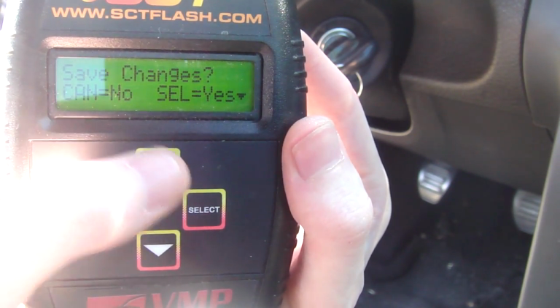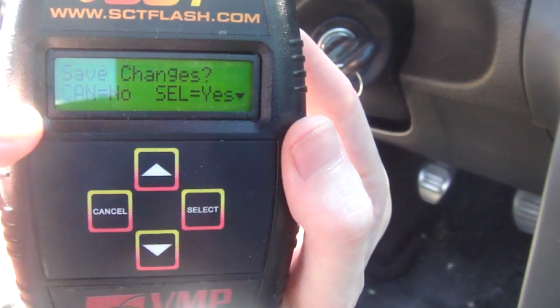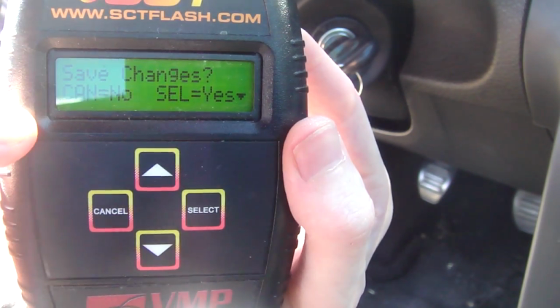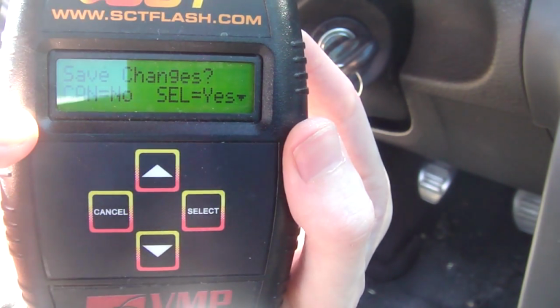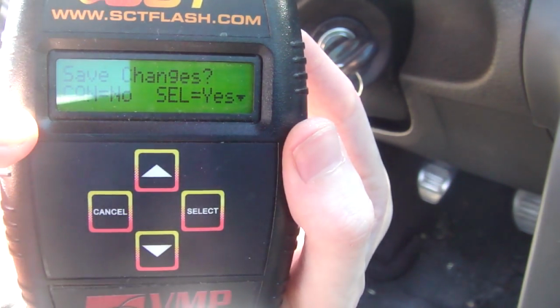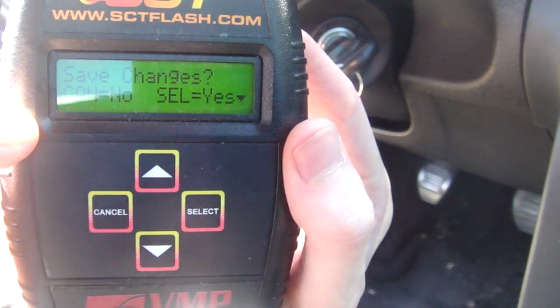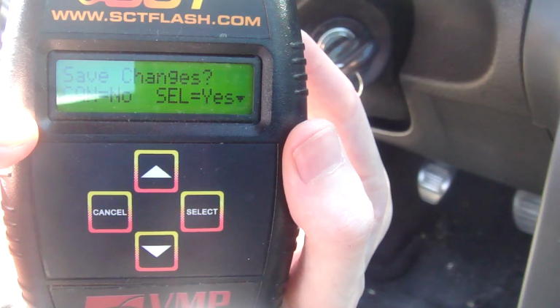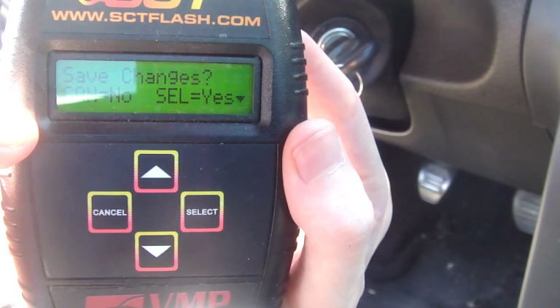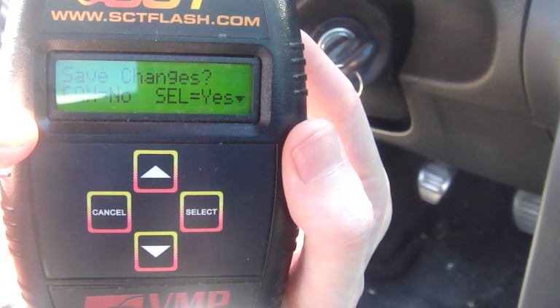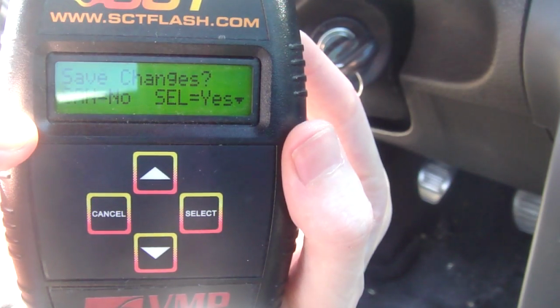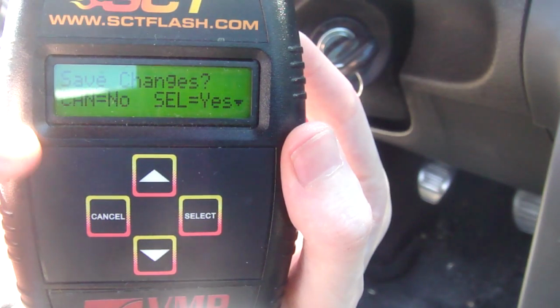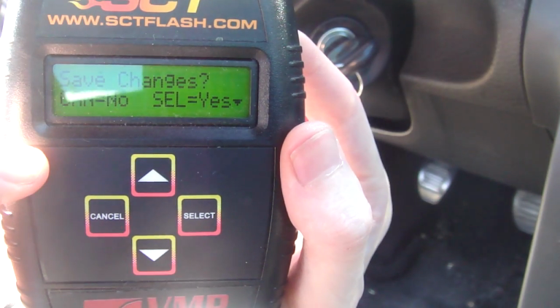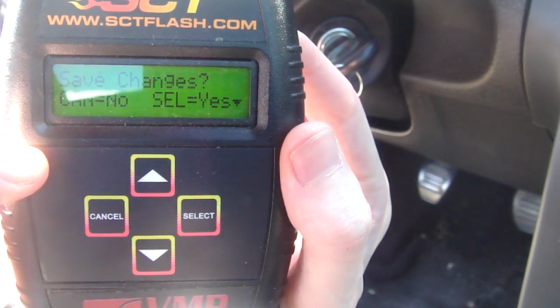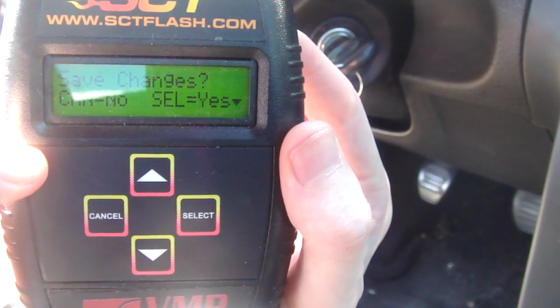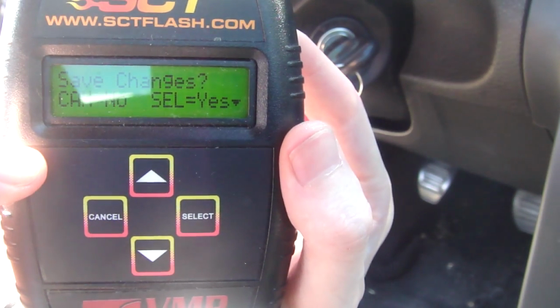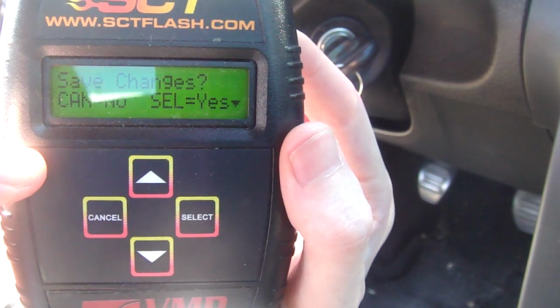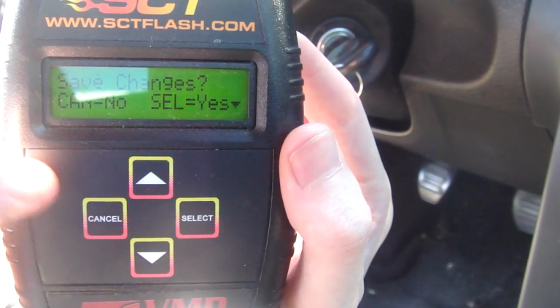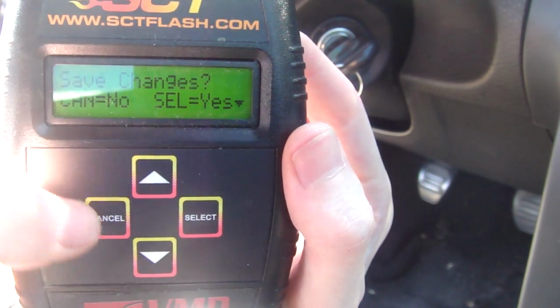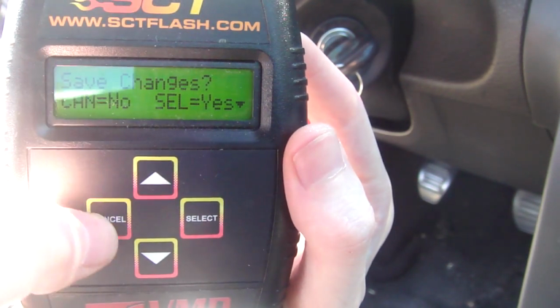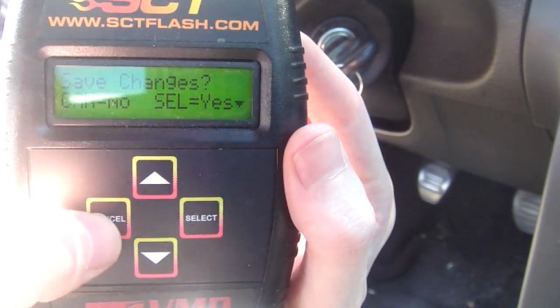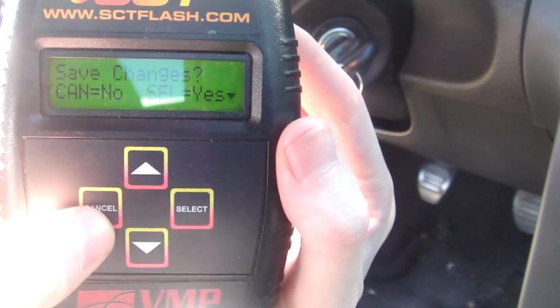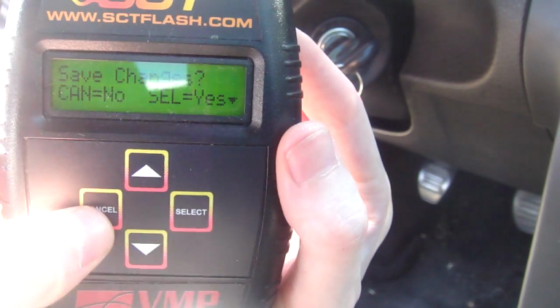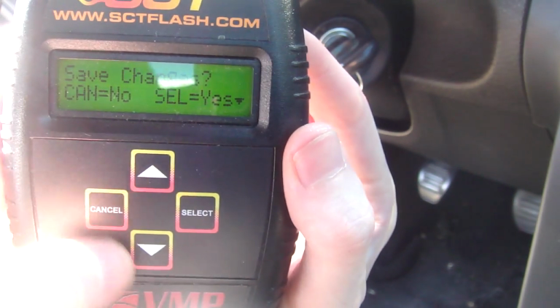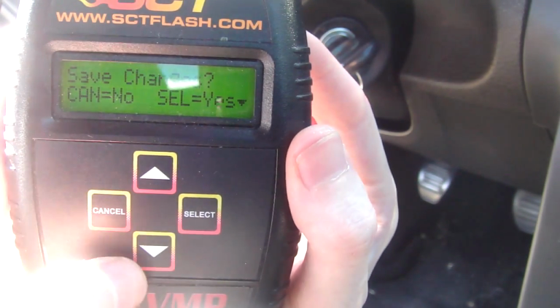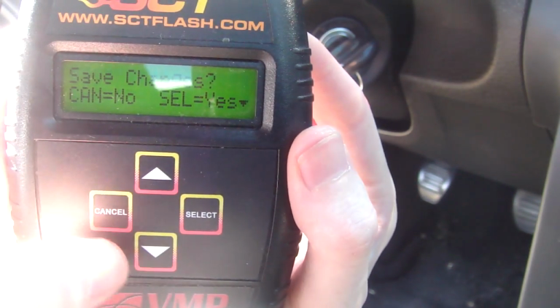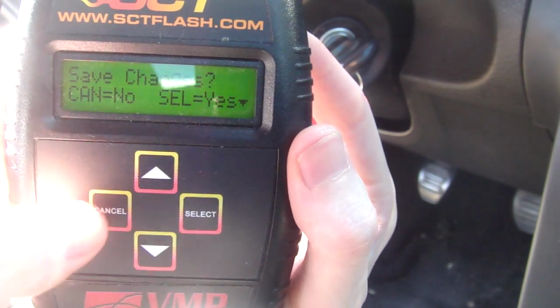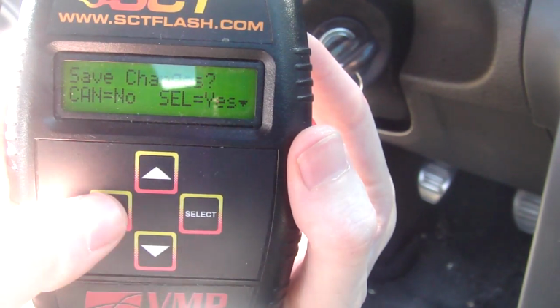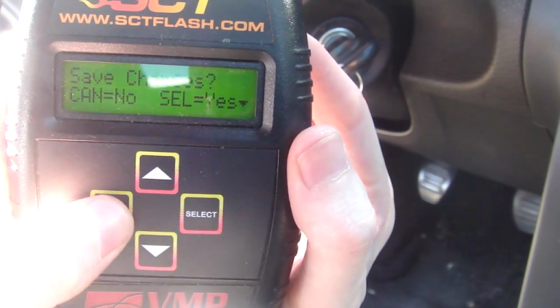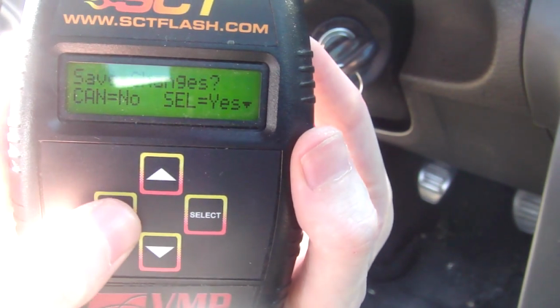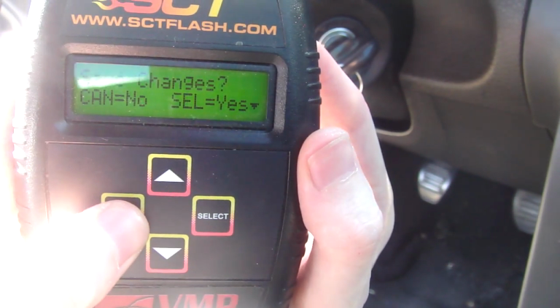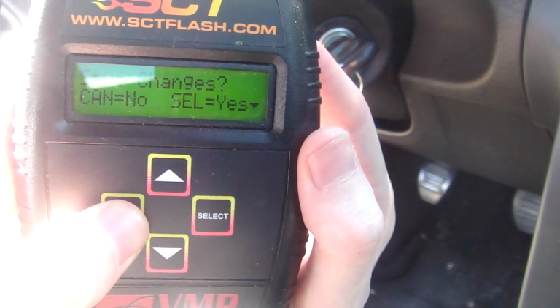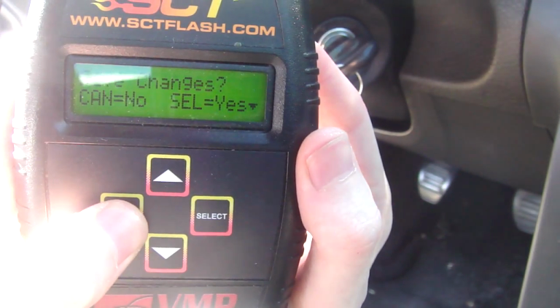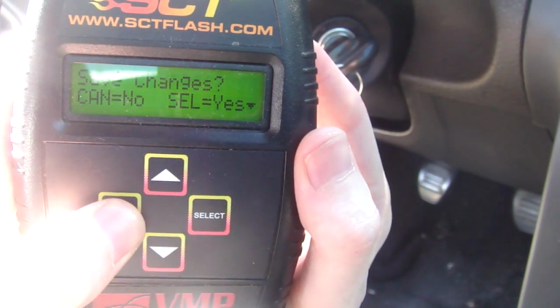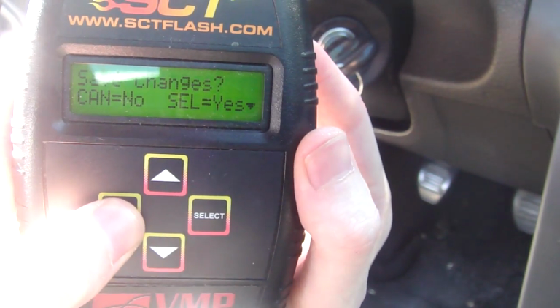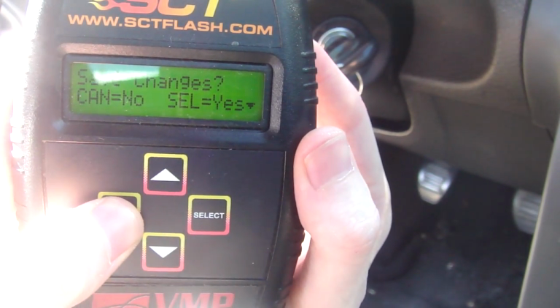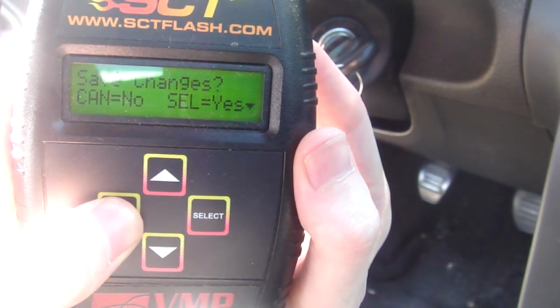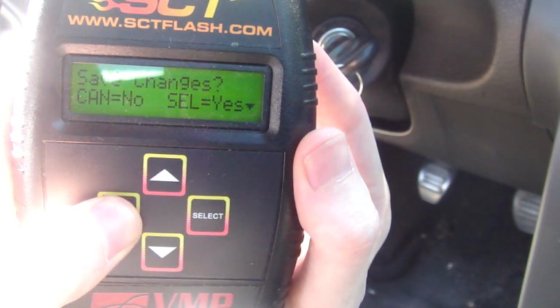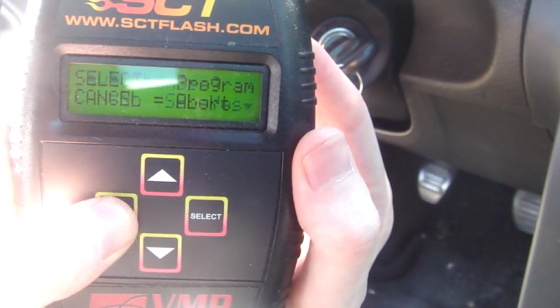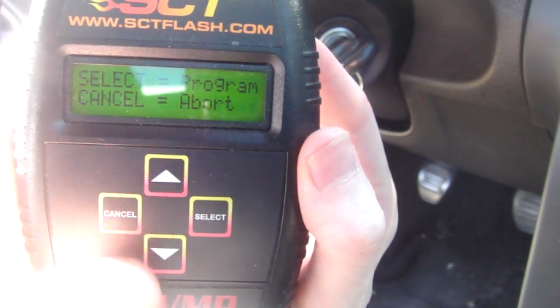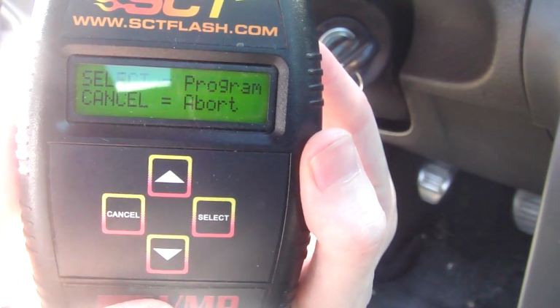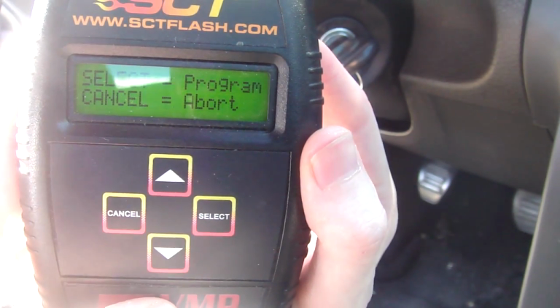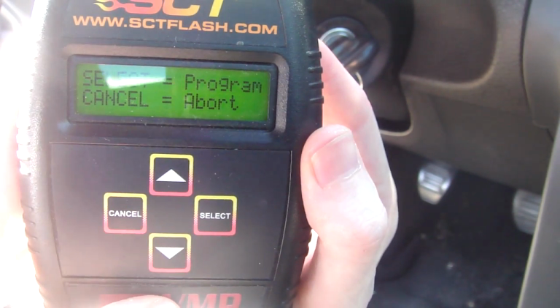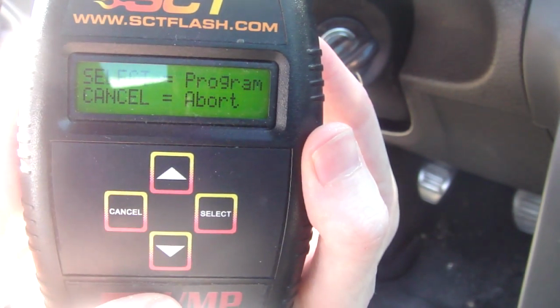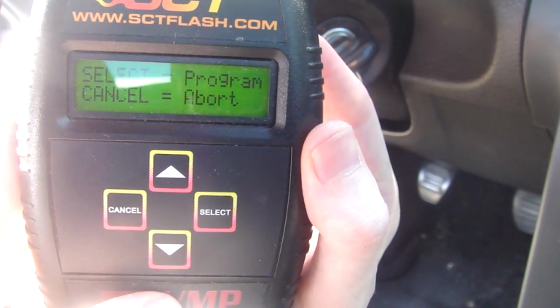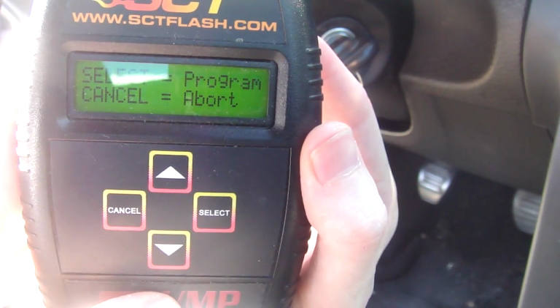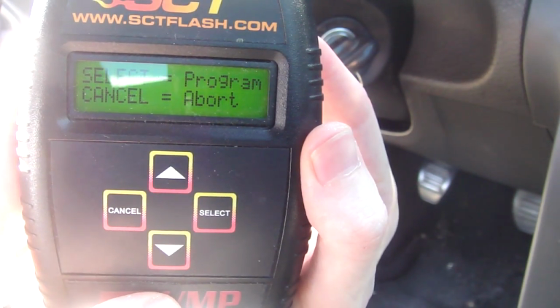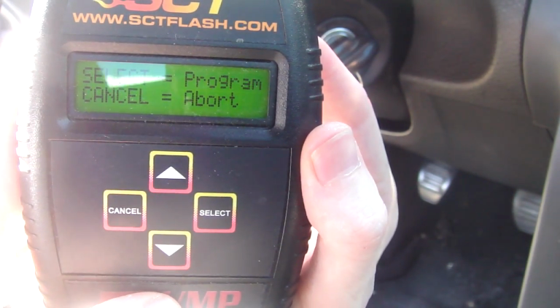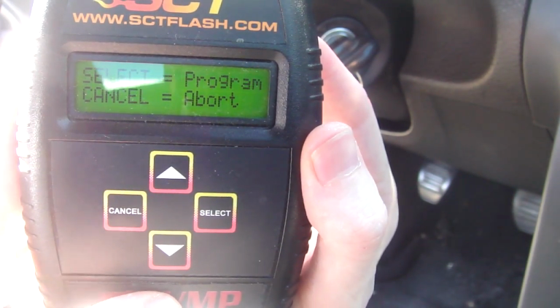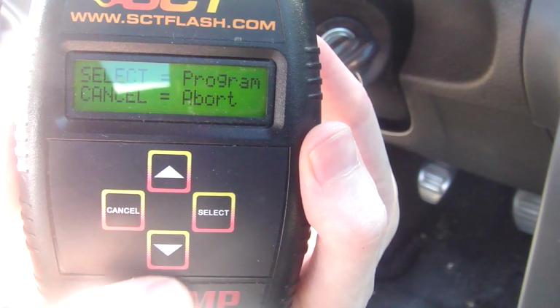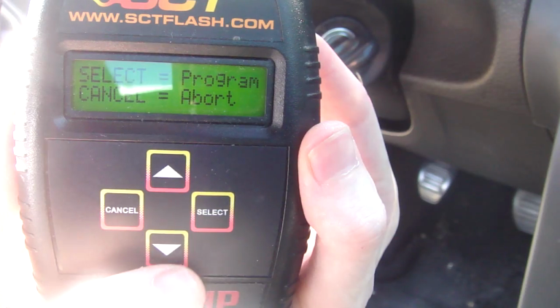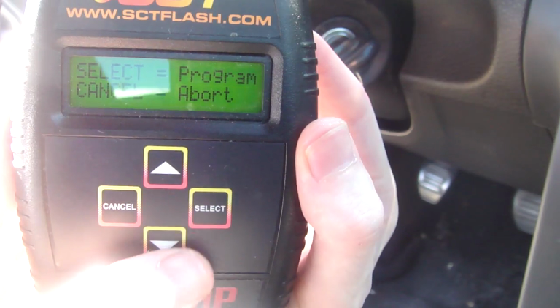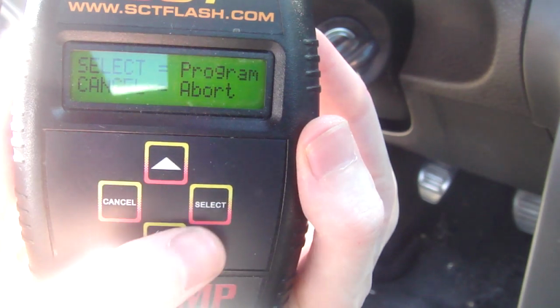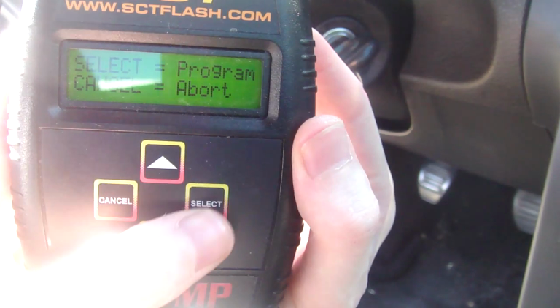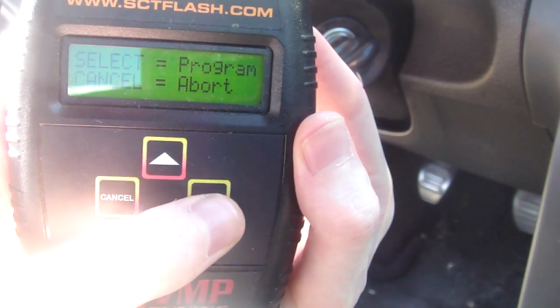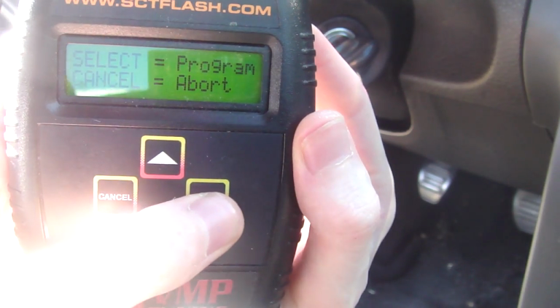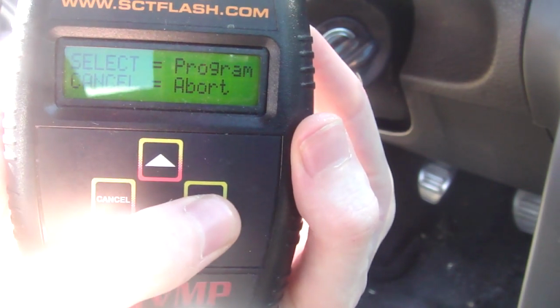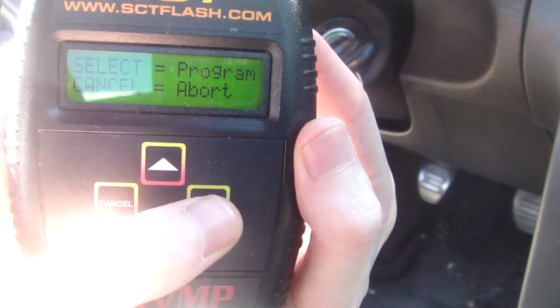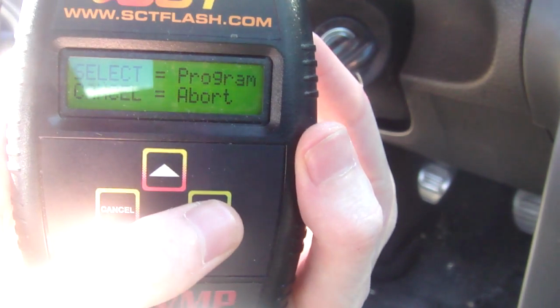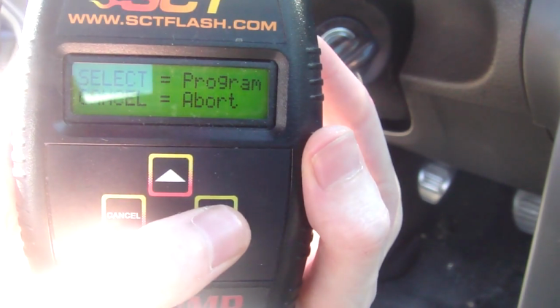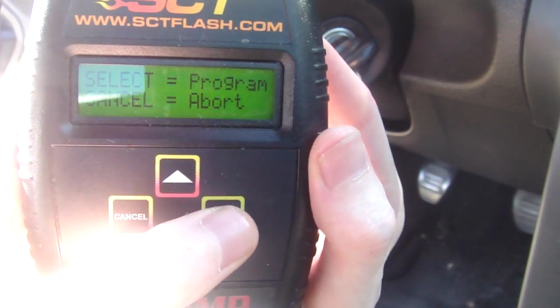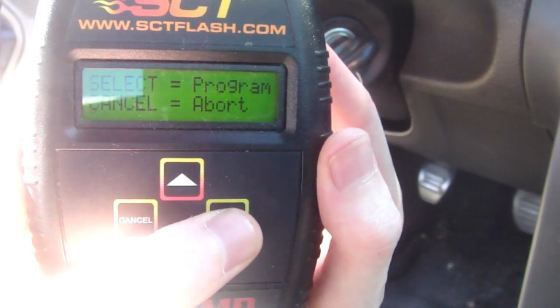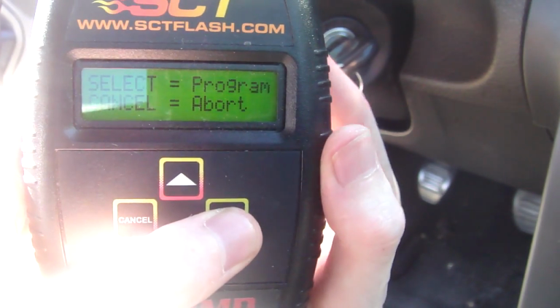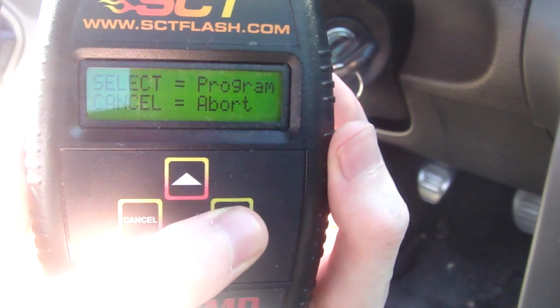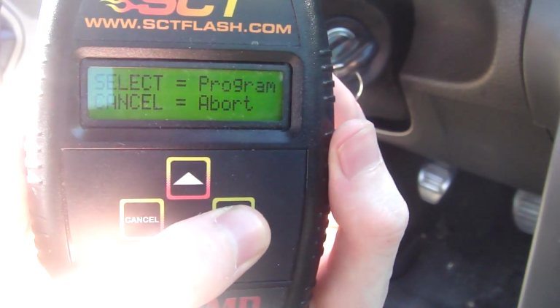Save changes — I didn't really make any changes, so I'm going to say cancel. And hit select to program it.